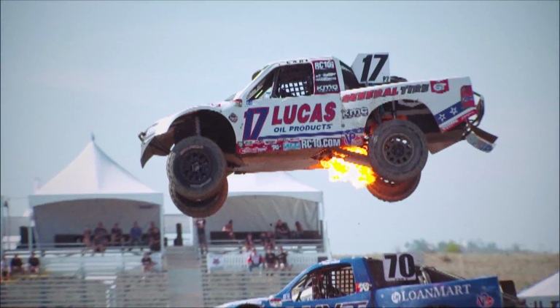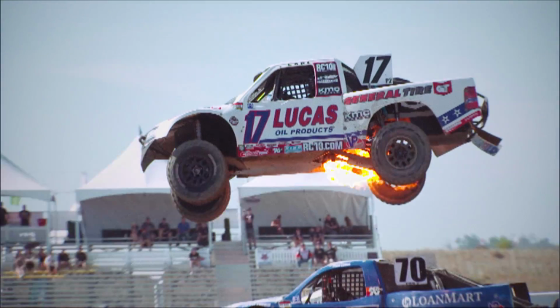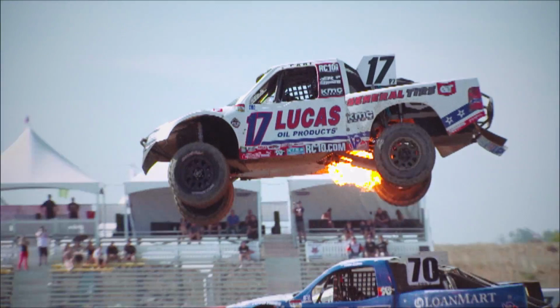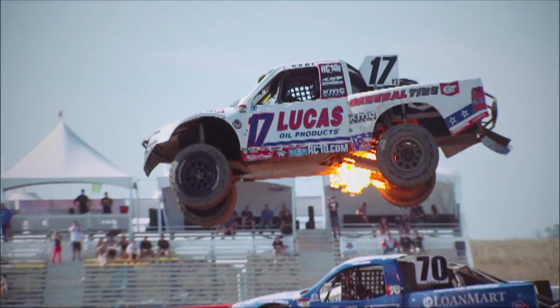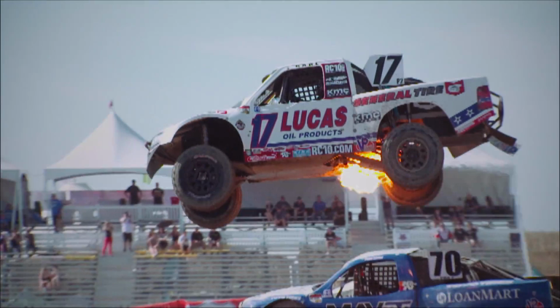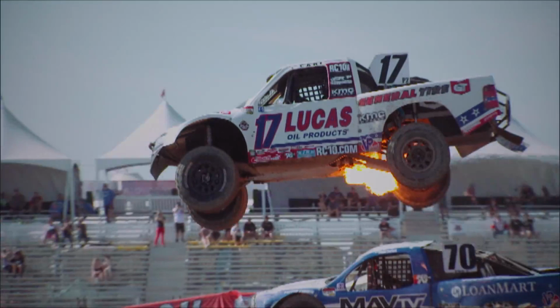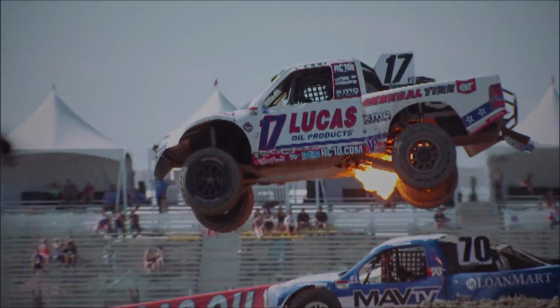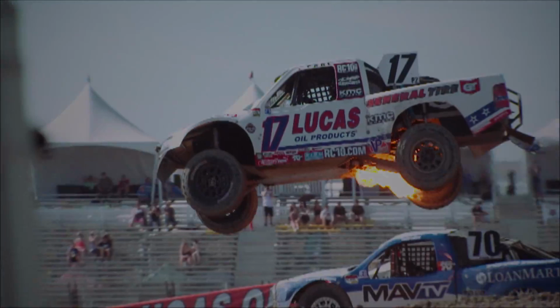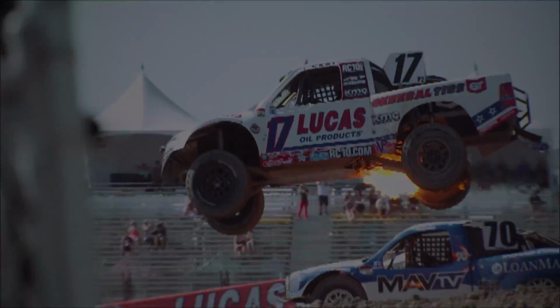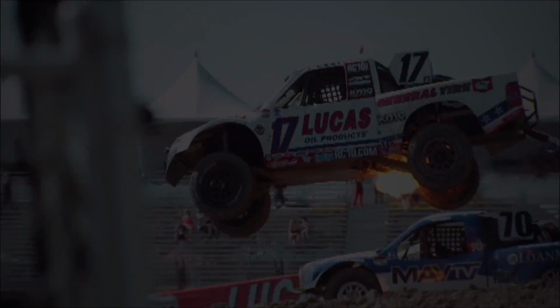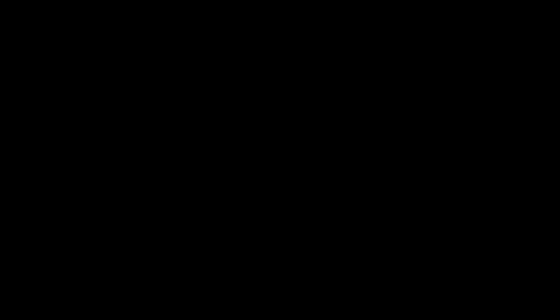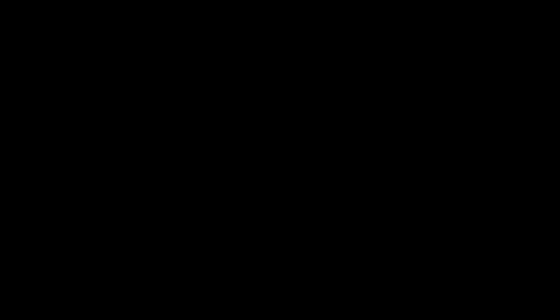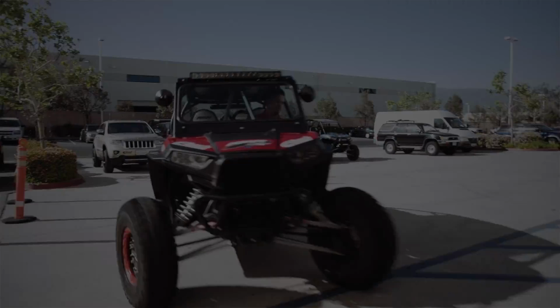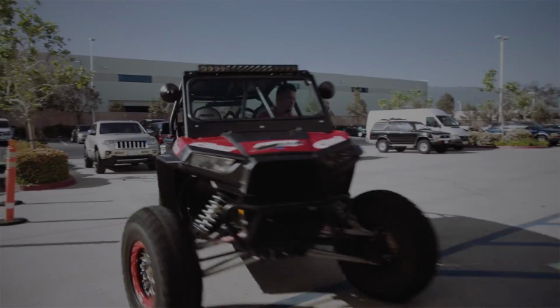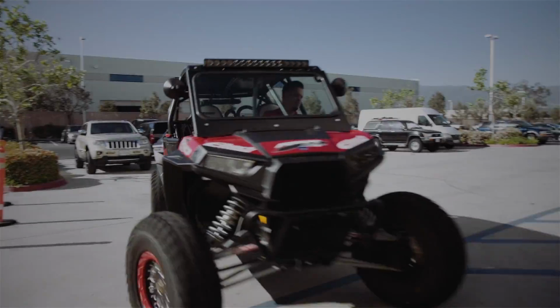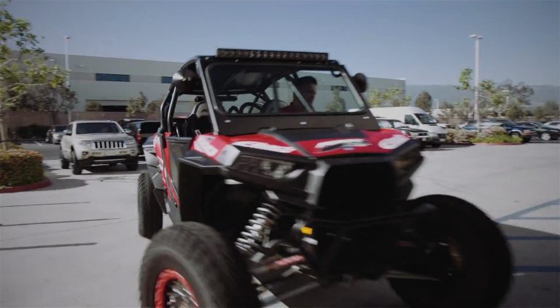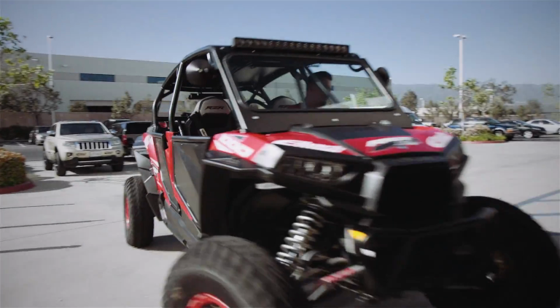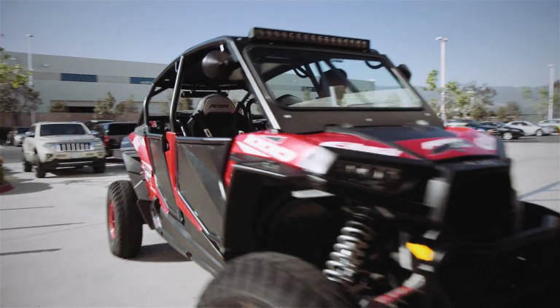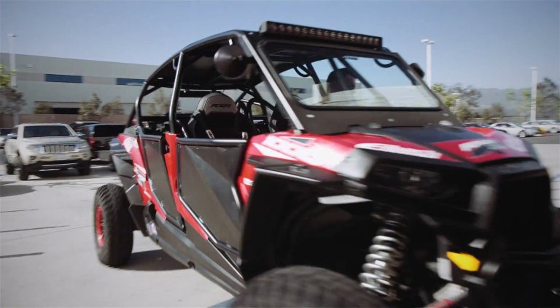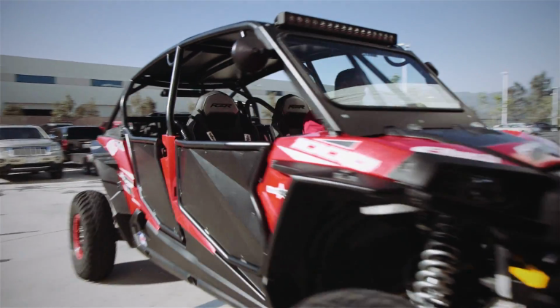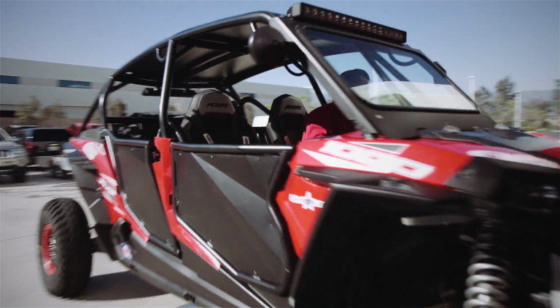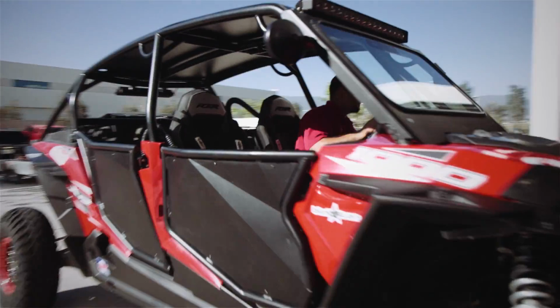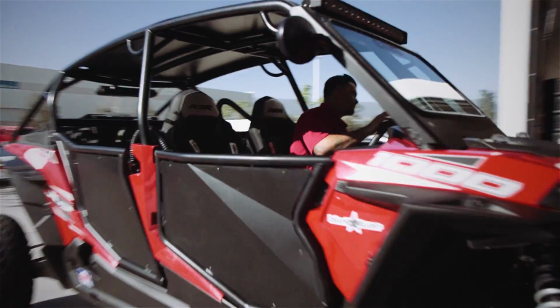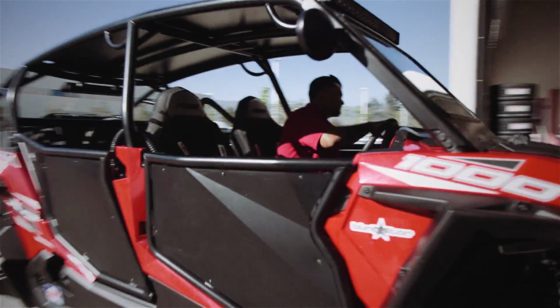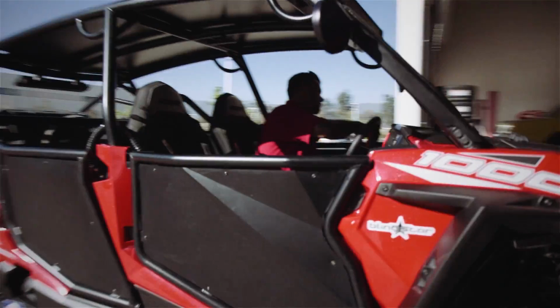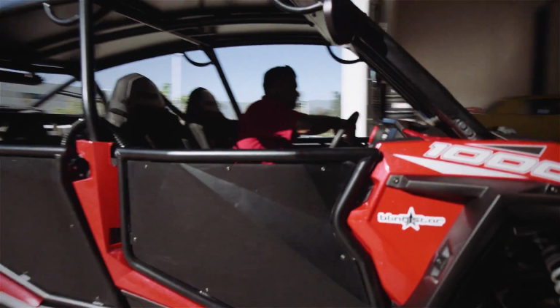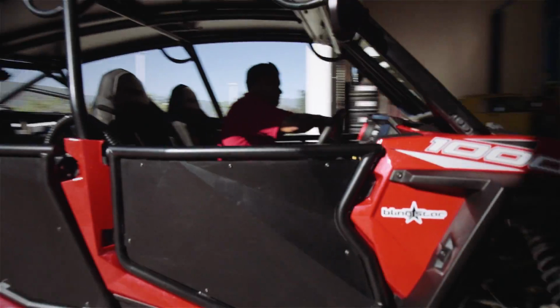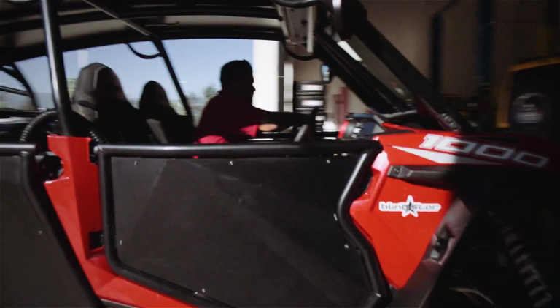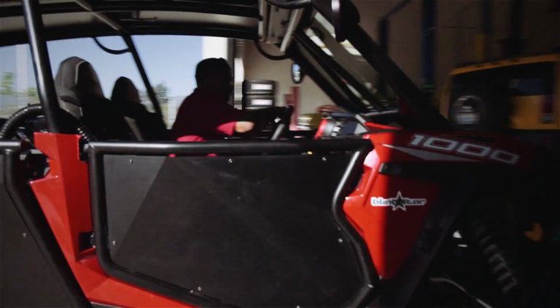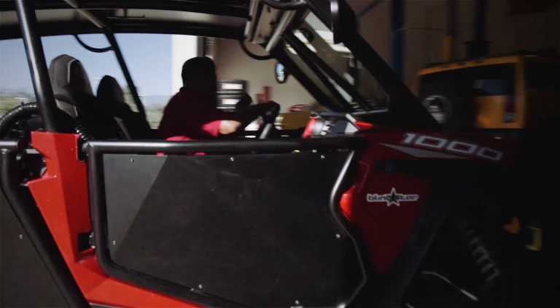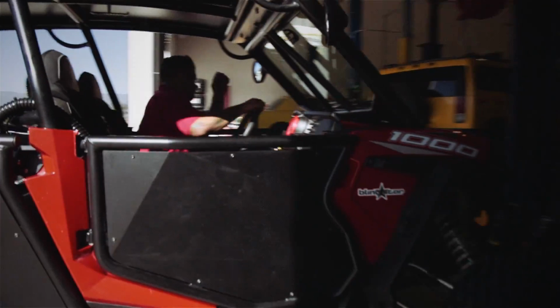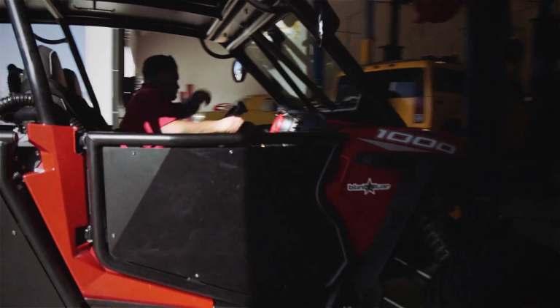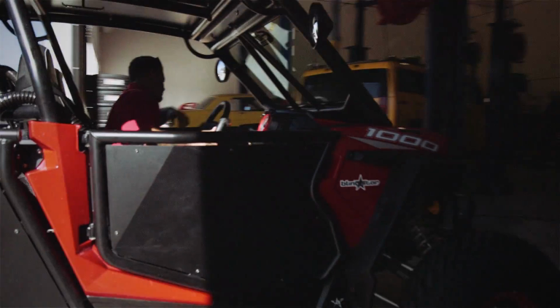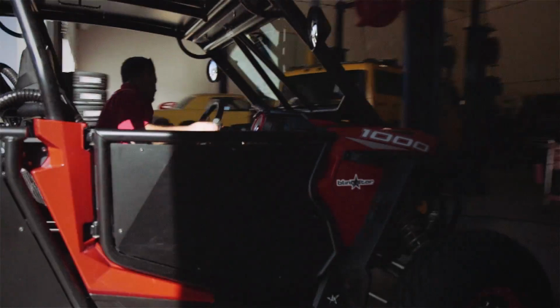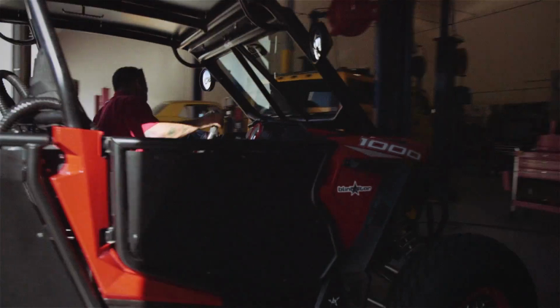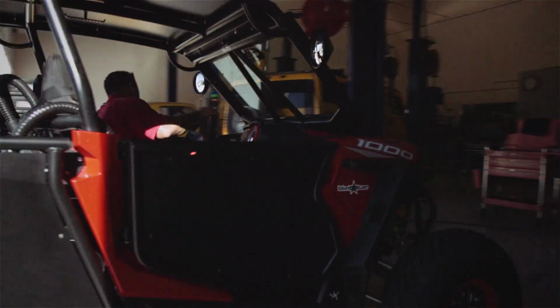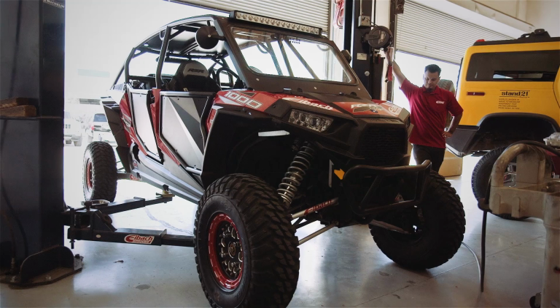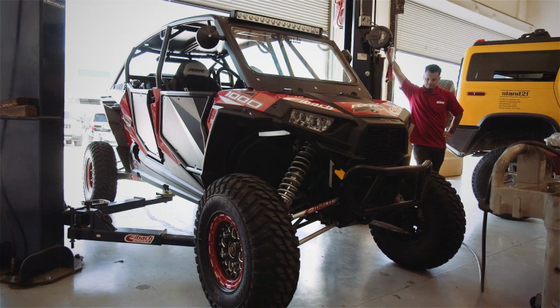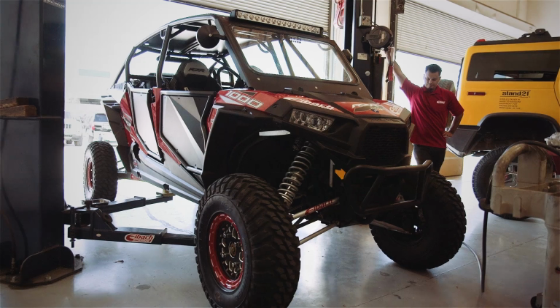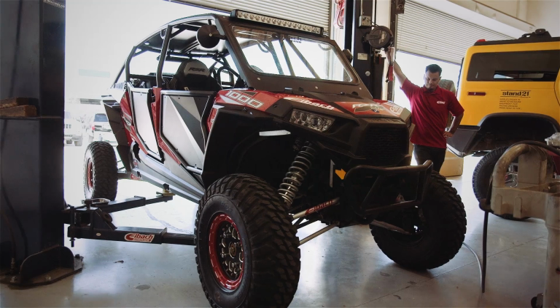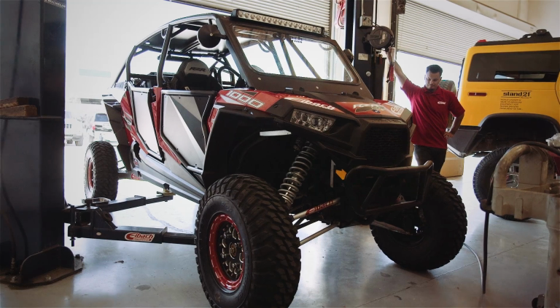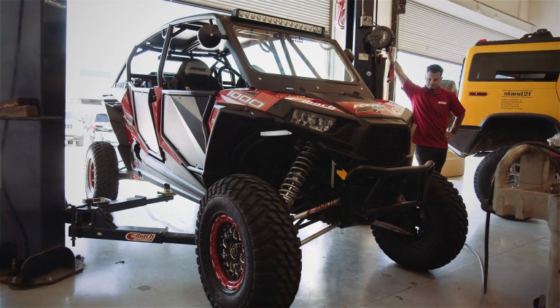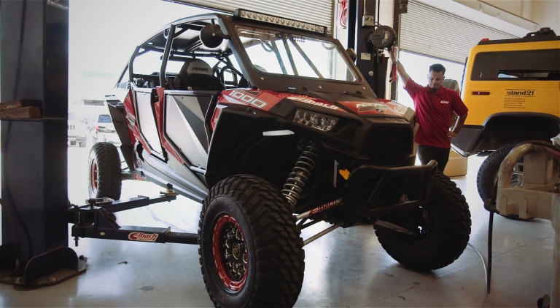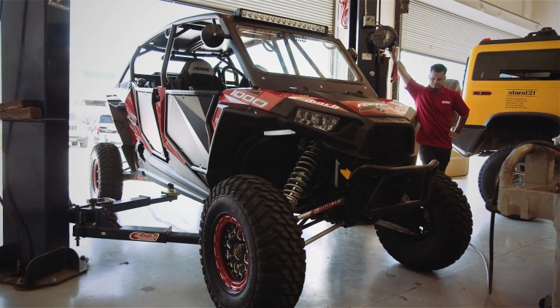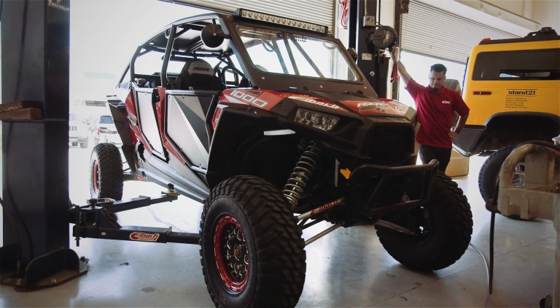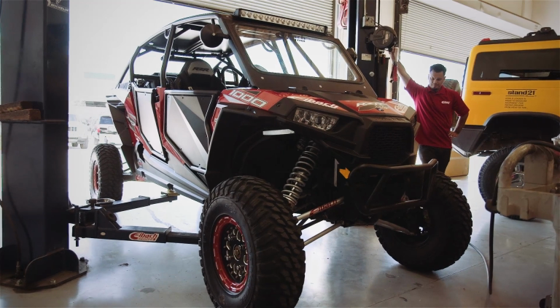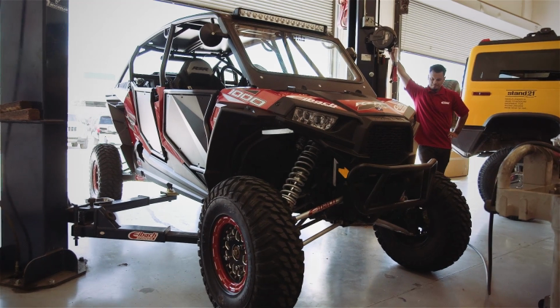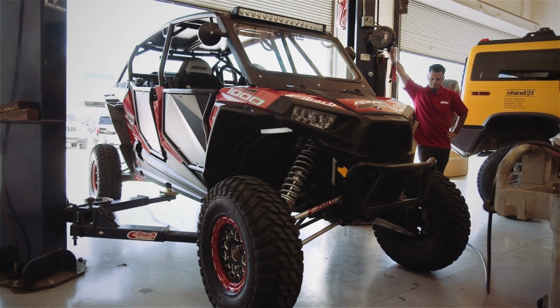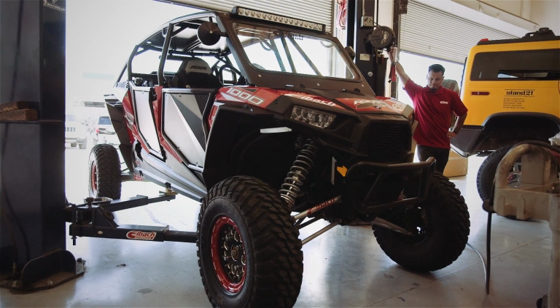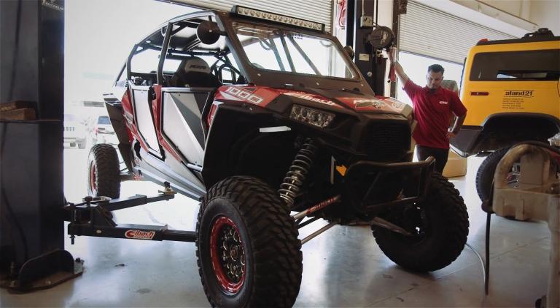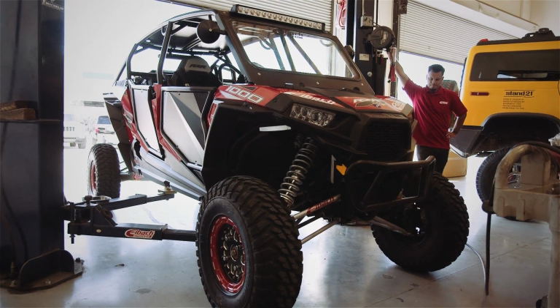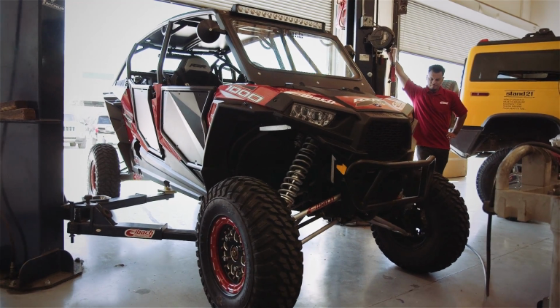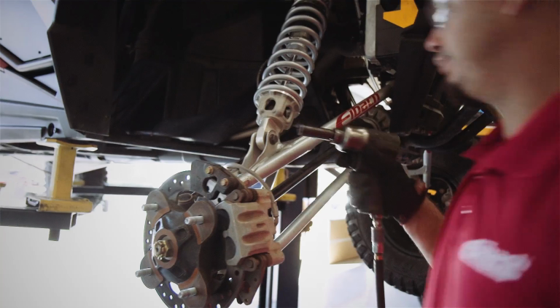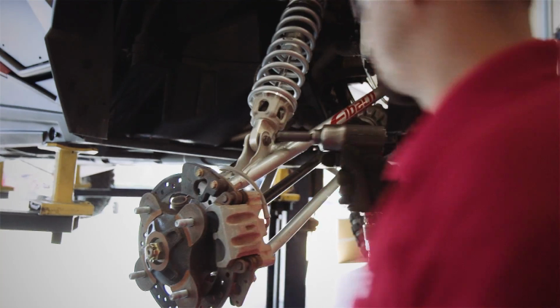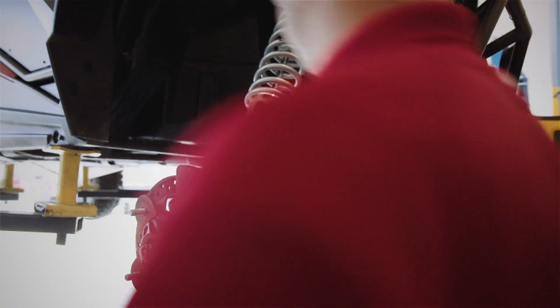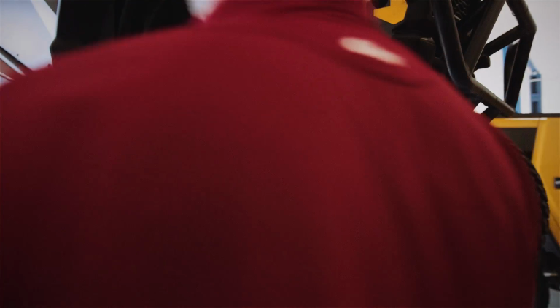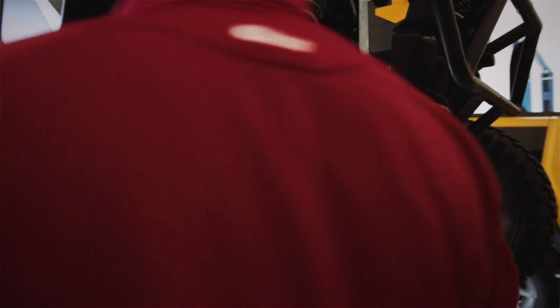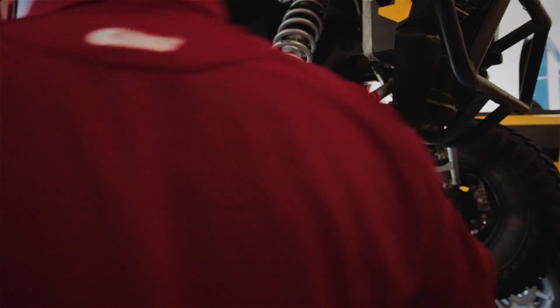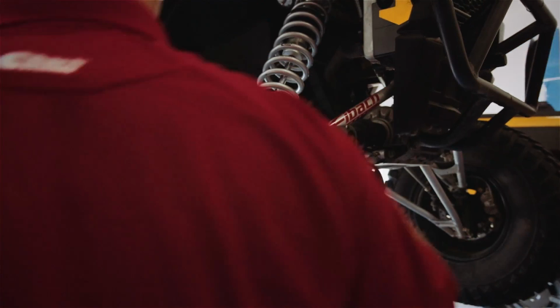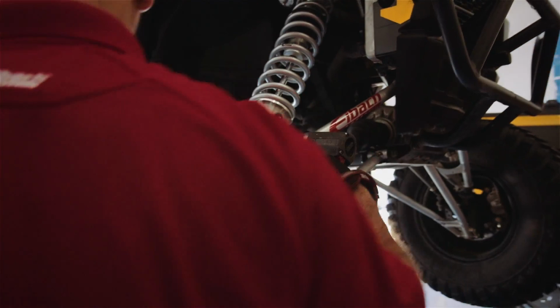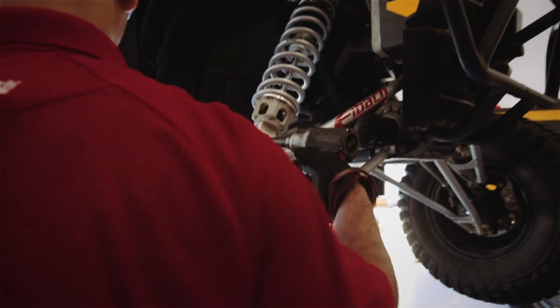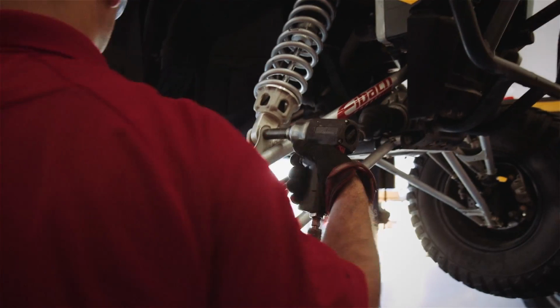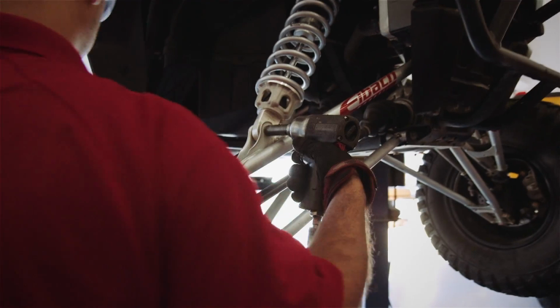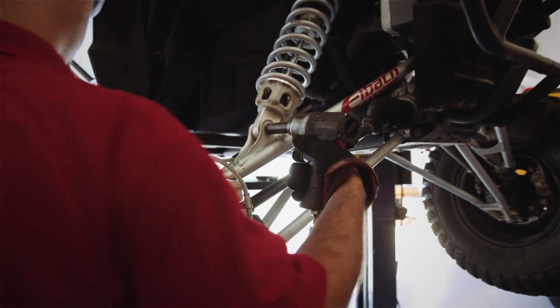Basically what we're finding out with the UTVs from the factory, they have a fantastic shock, but the springs leave a little bit to be desired.